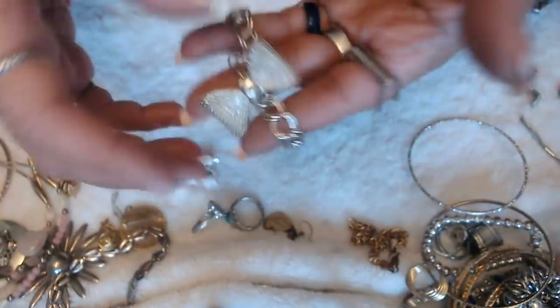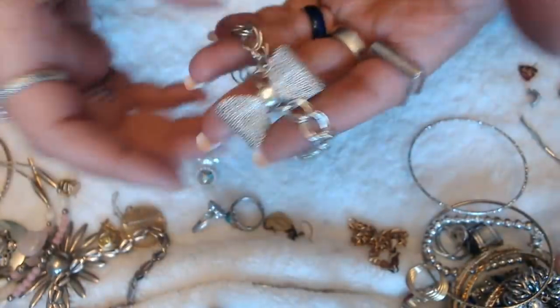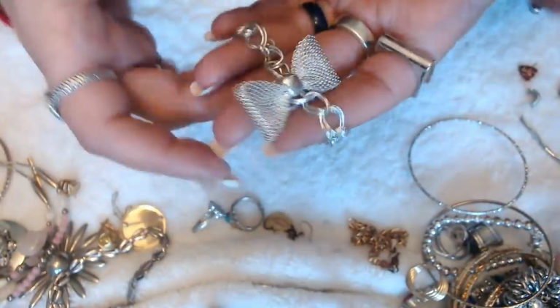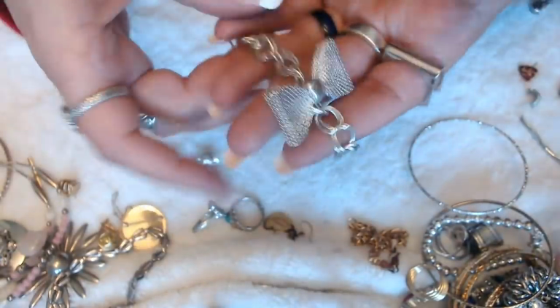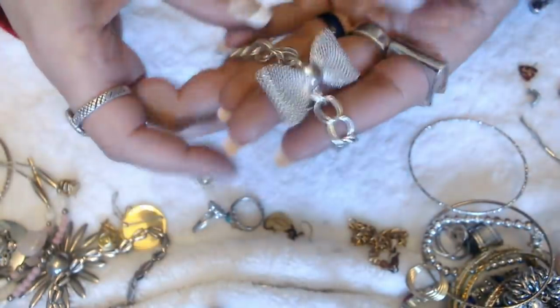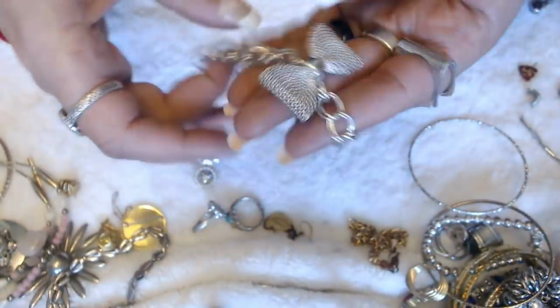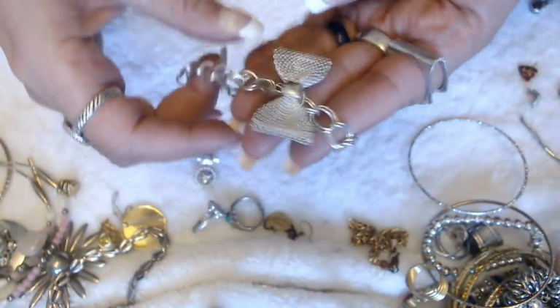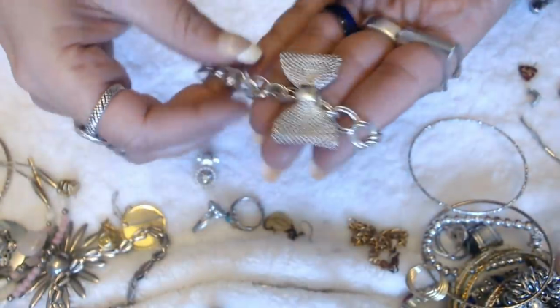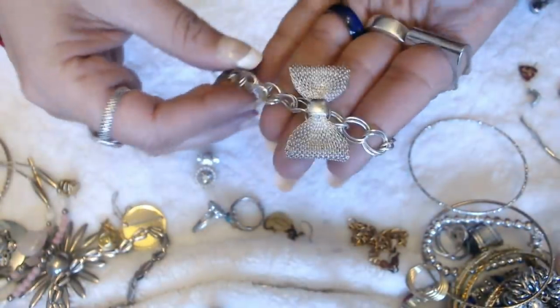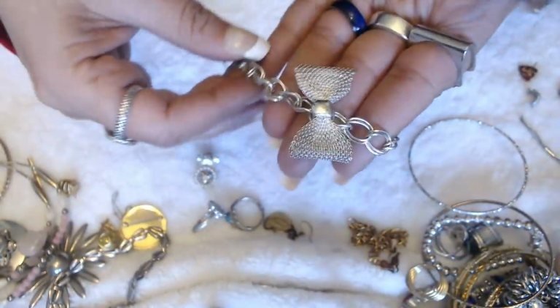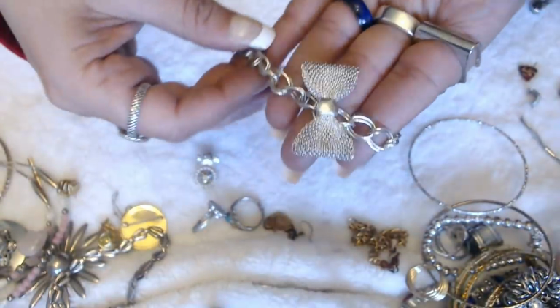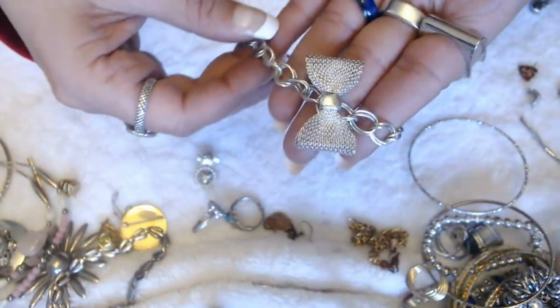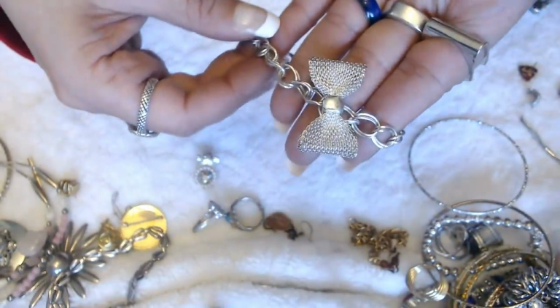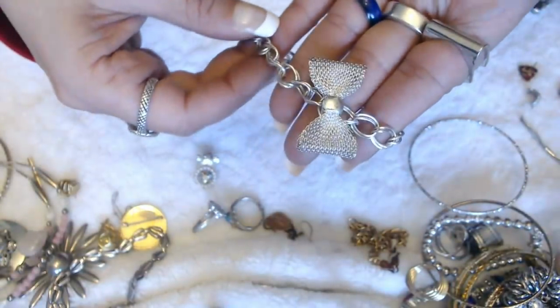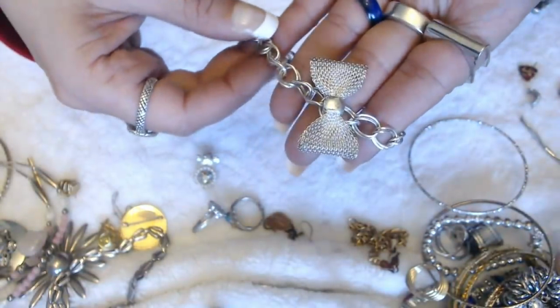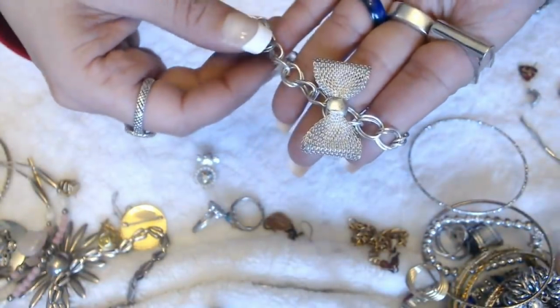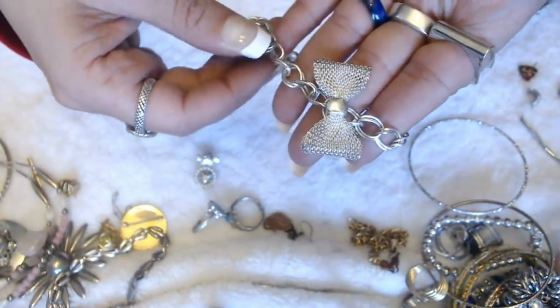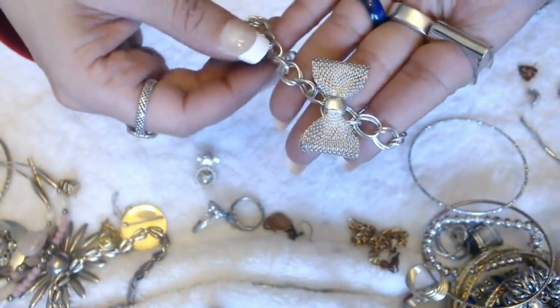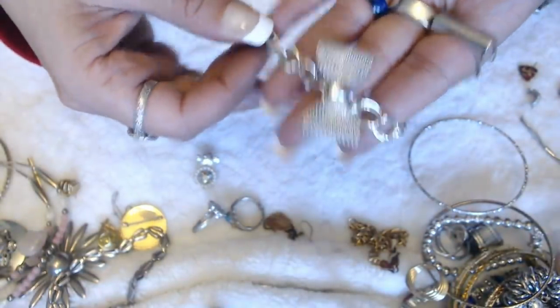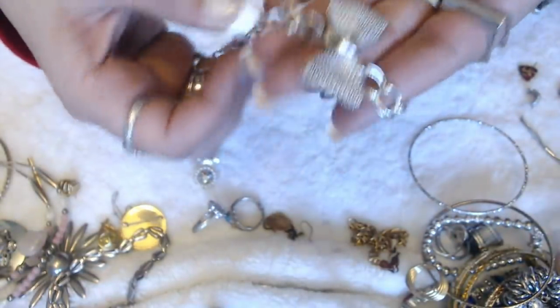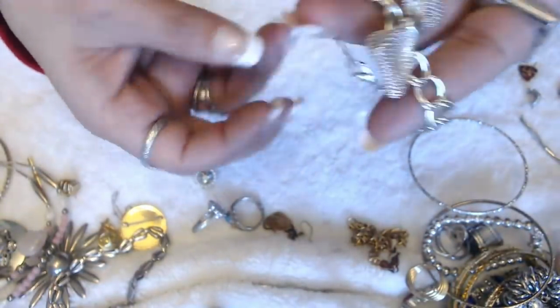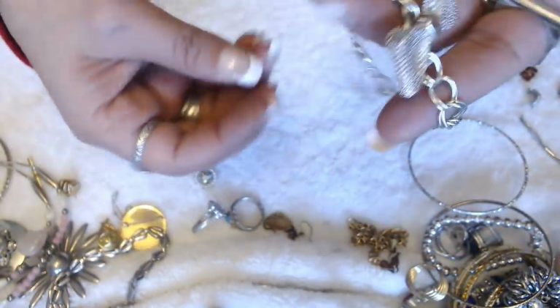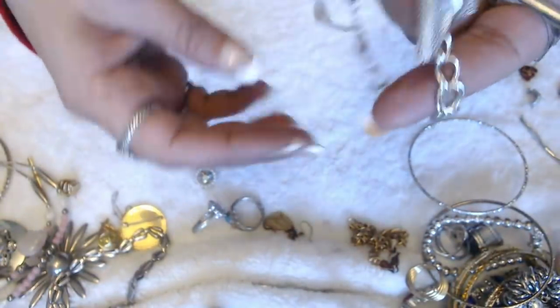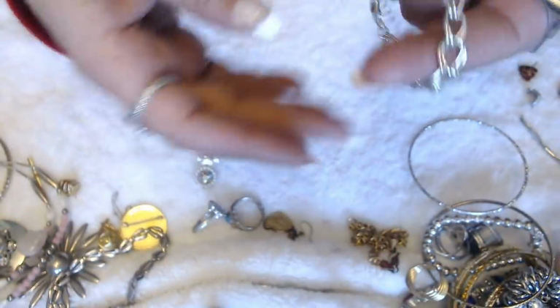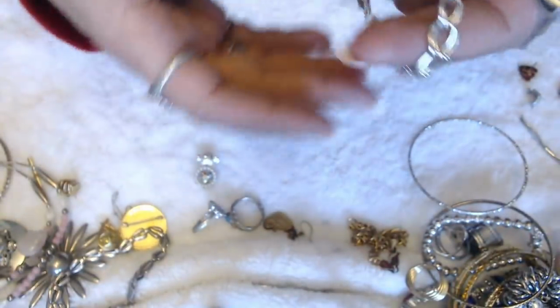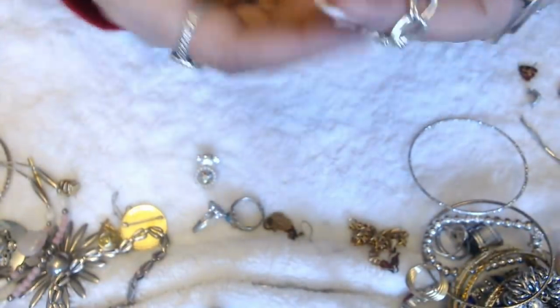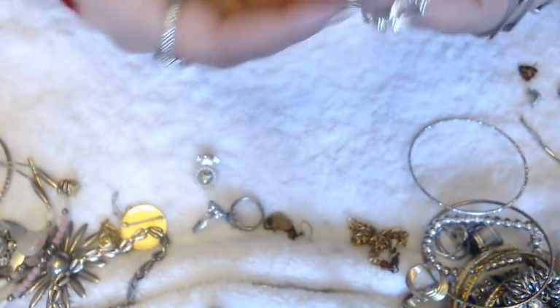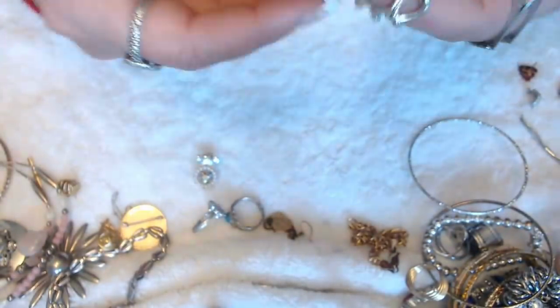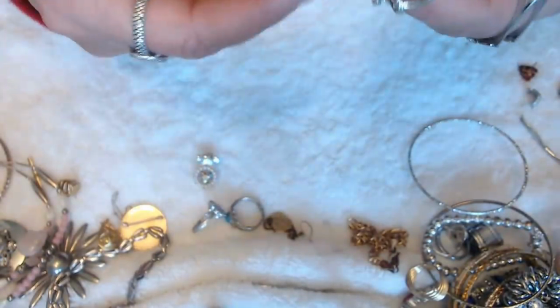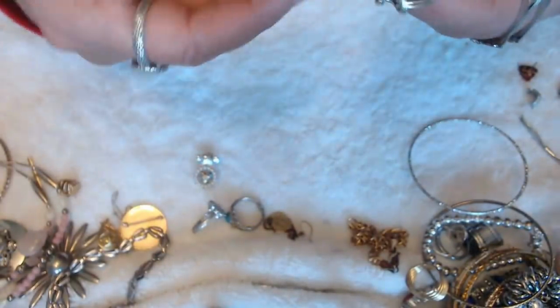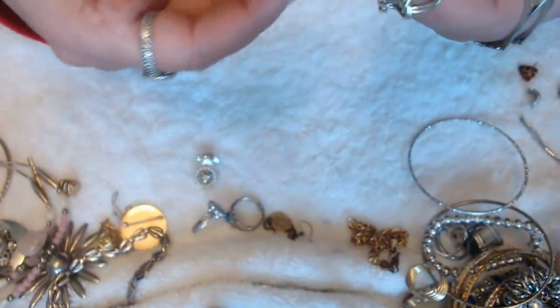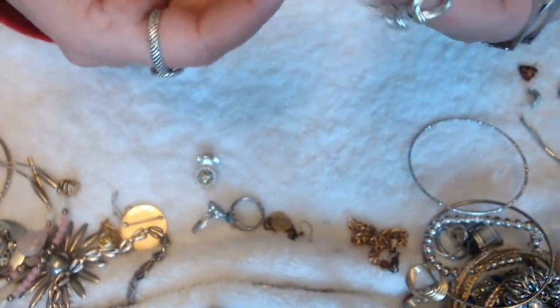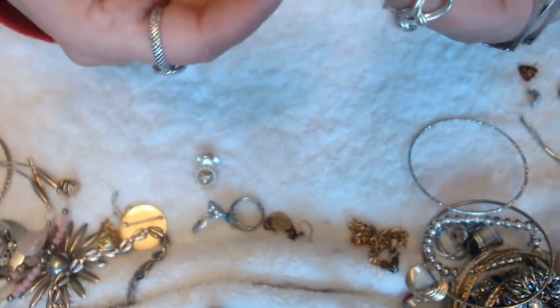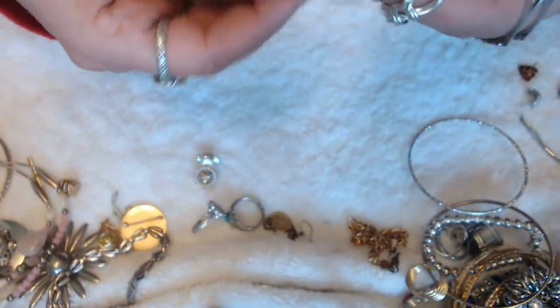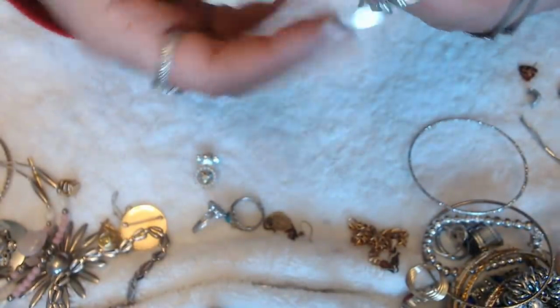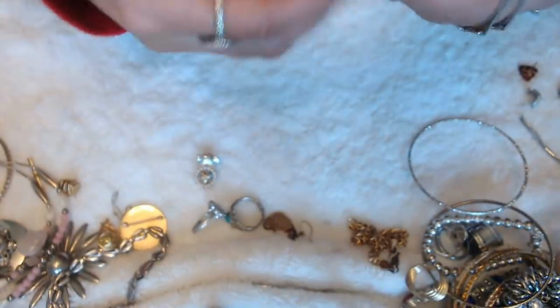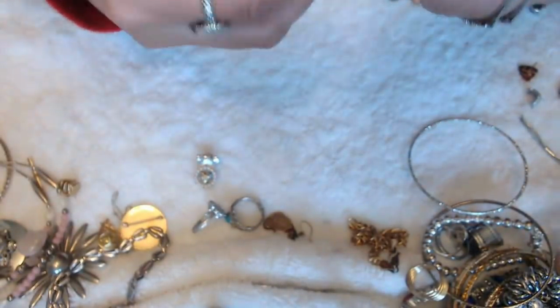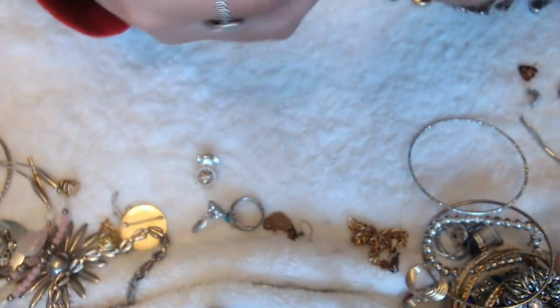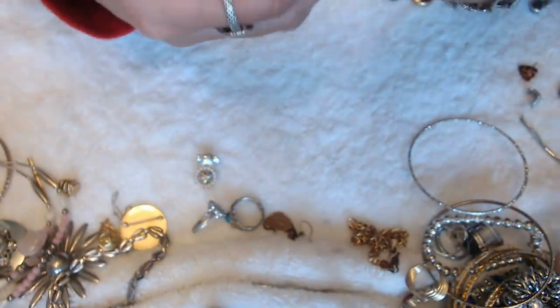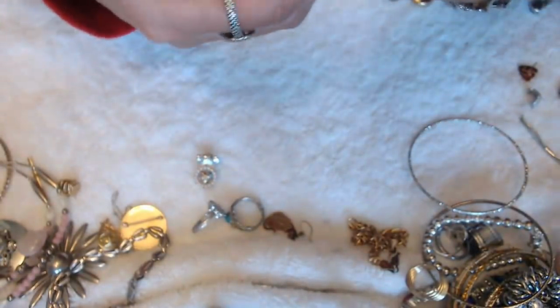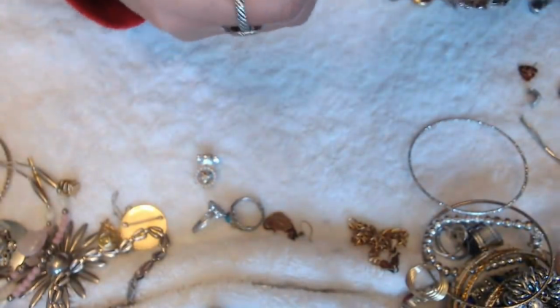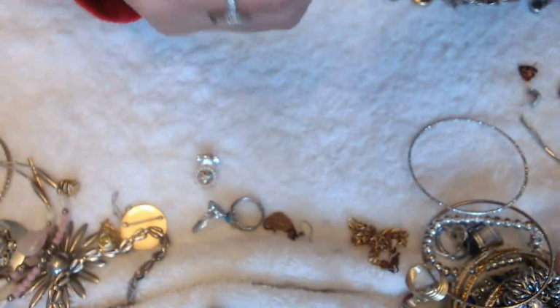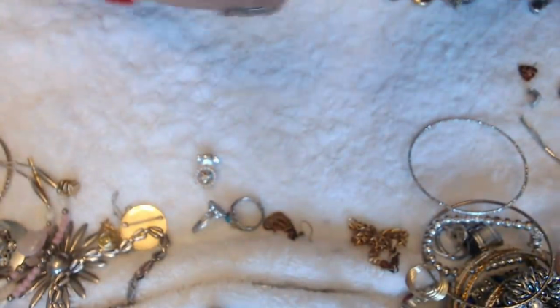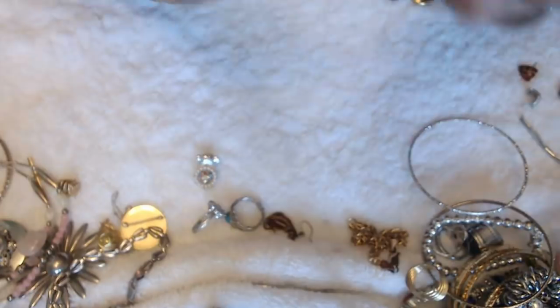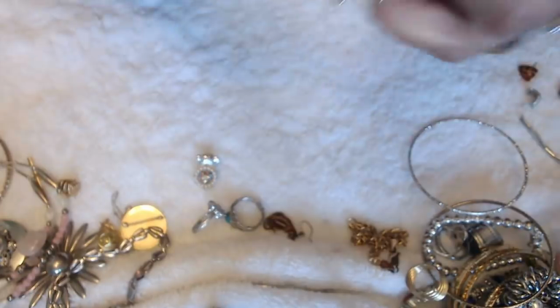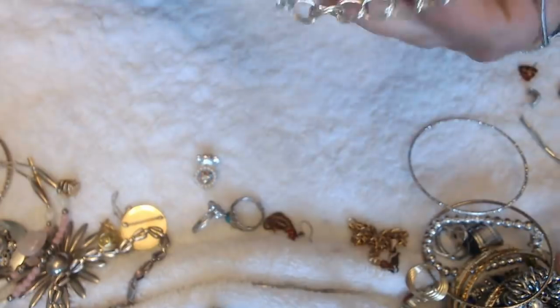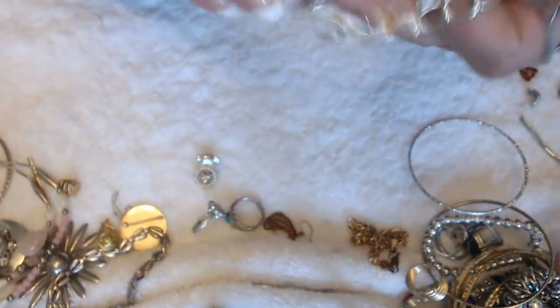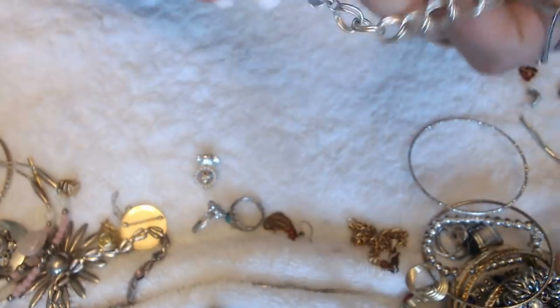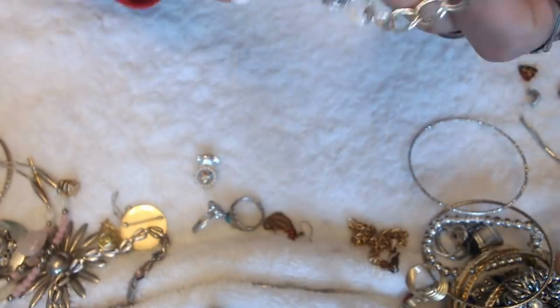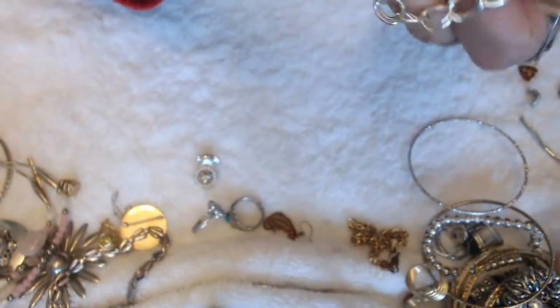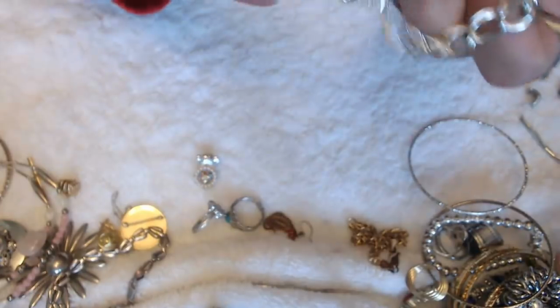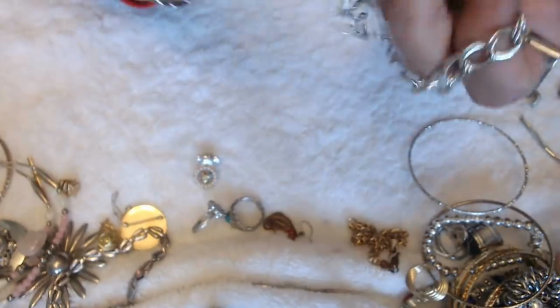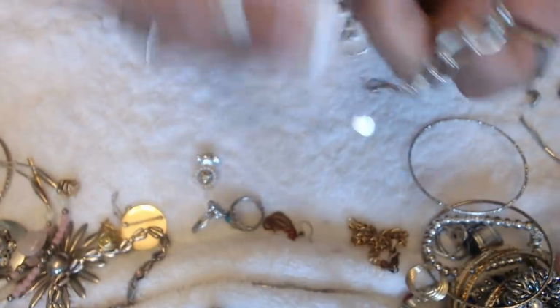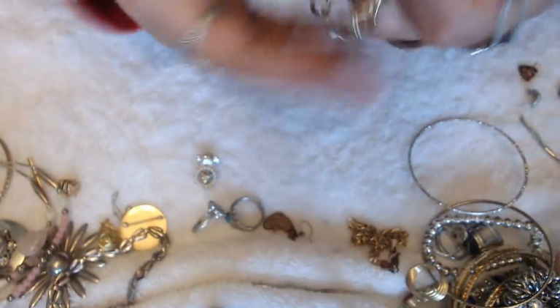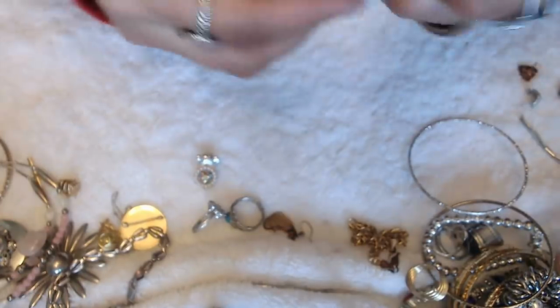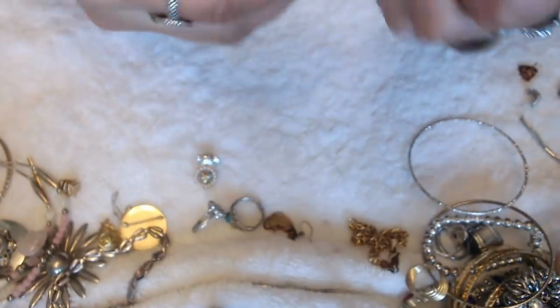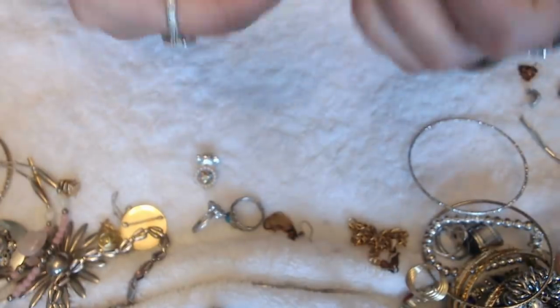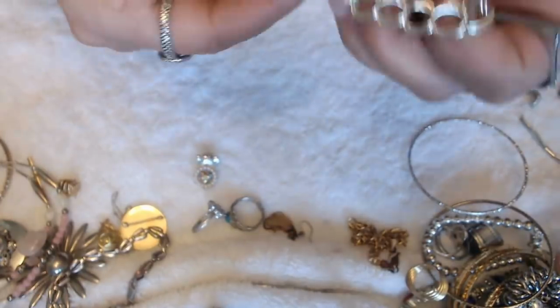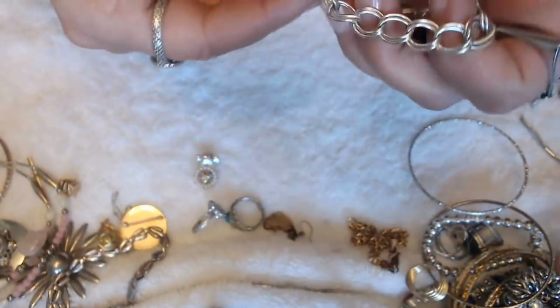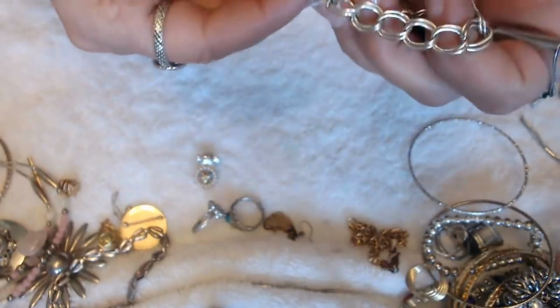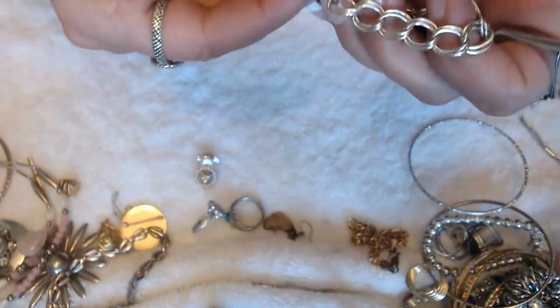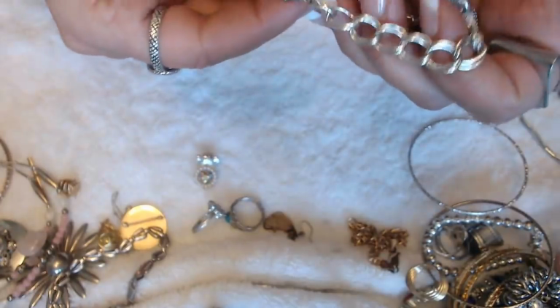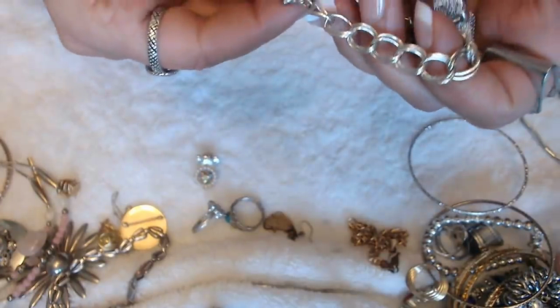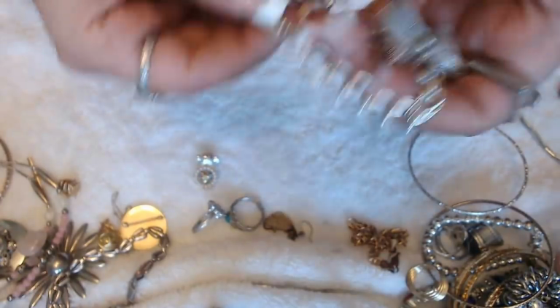We have a bow bracelet — this is pretty worn out. And it's from Claire's.